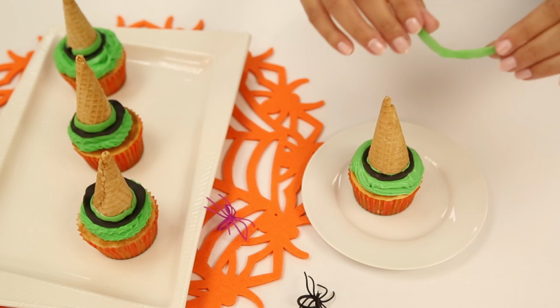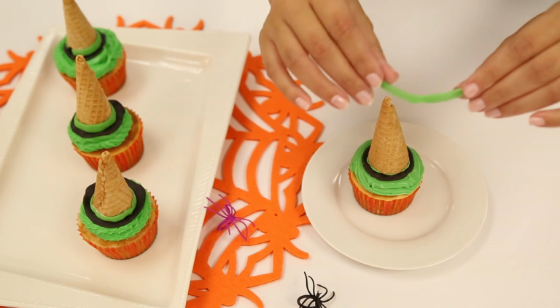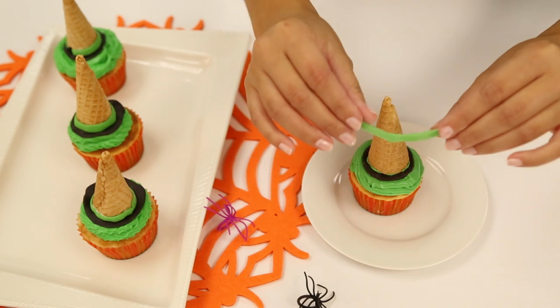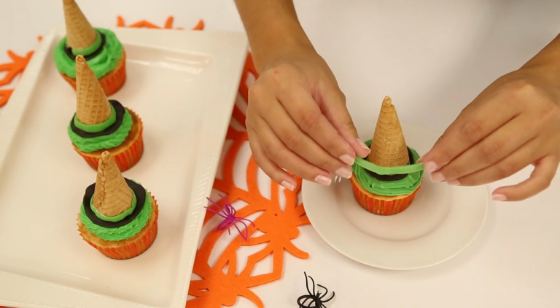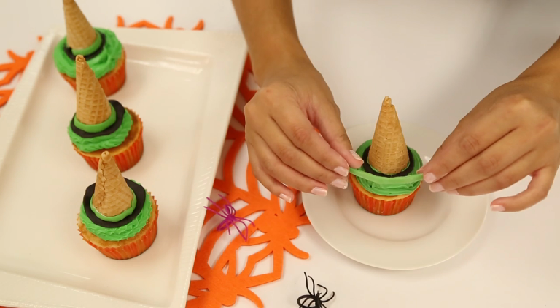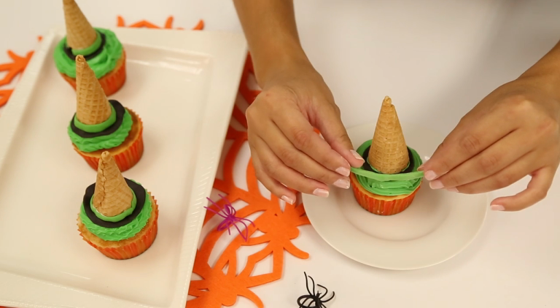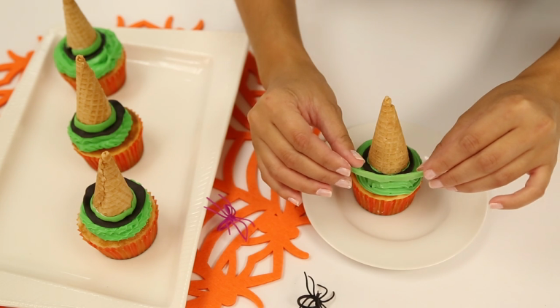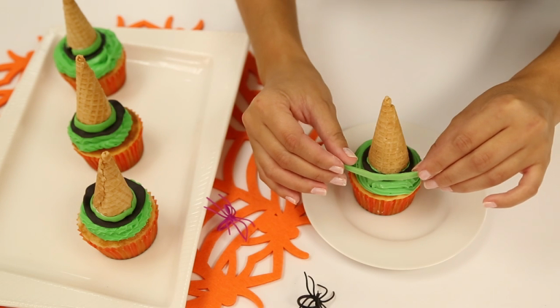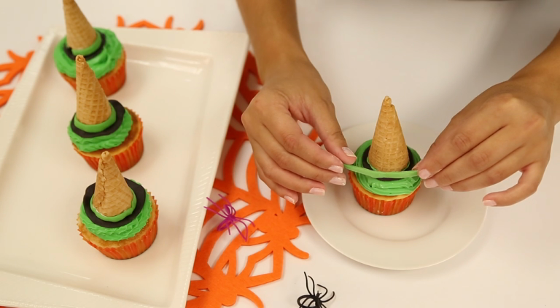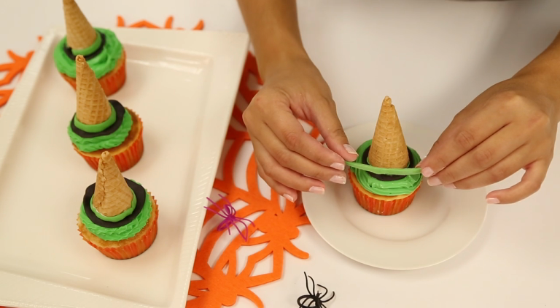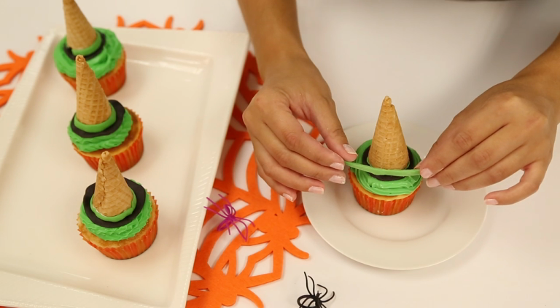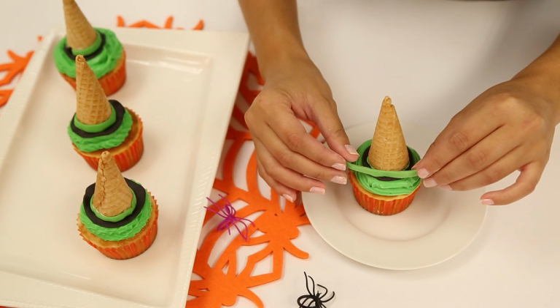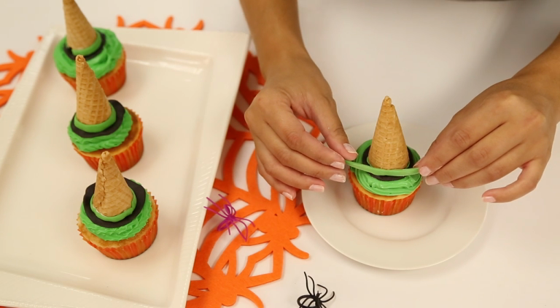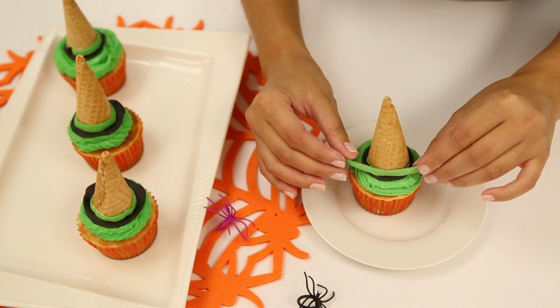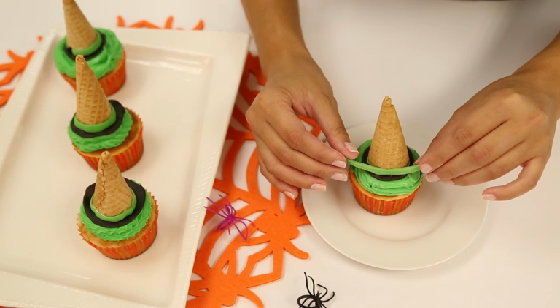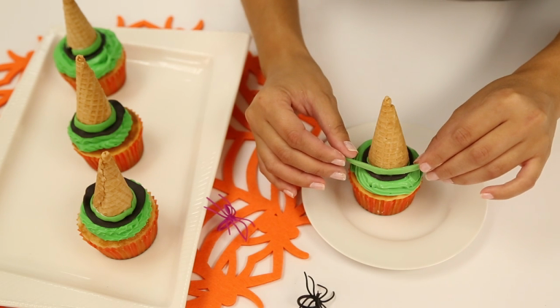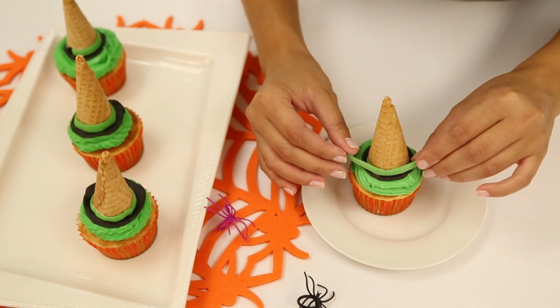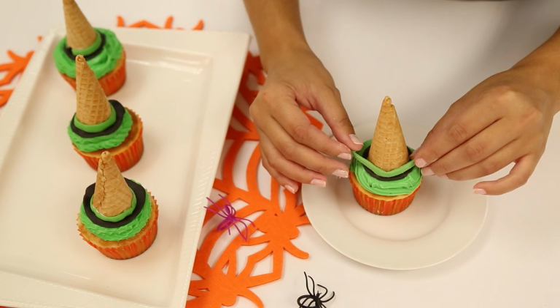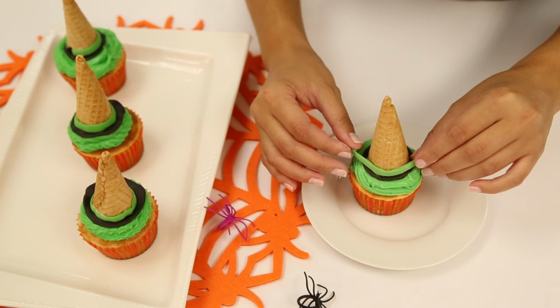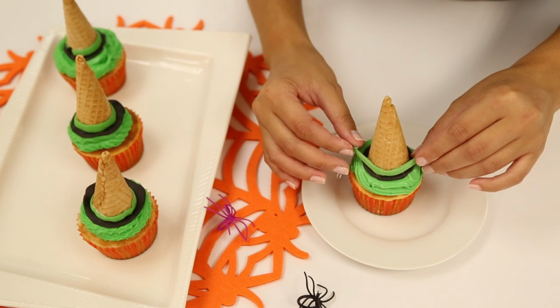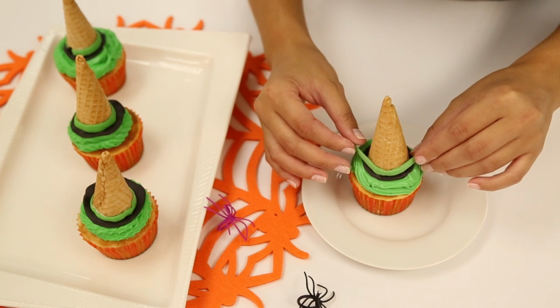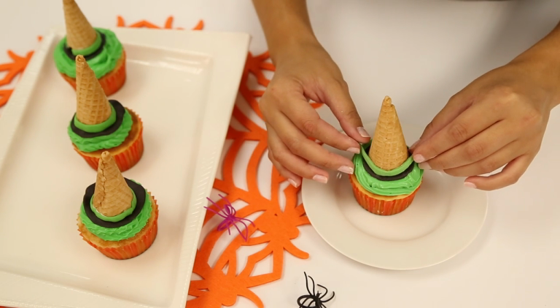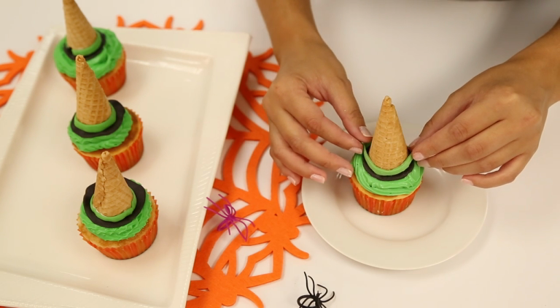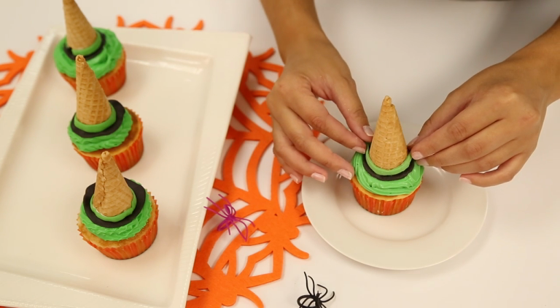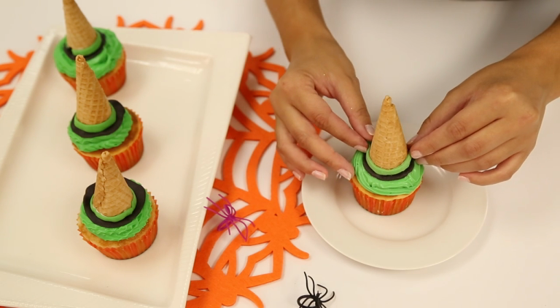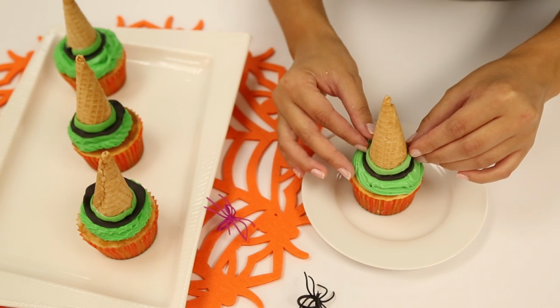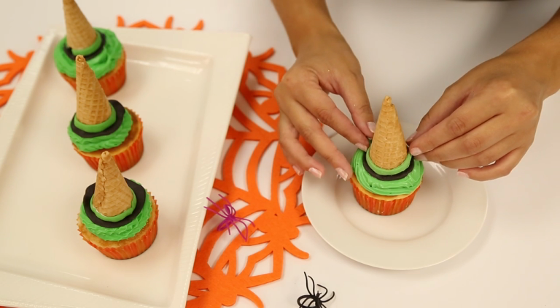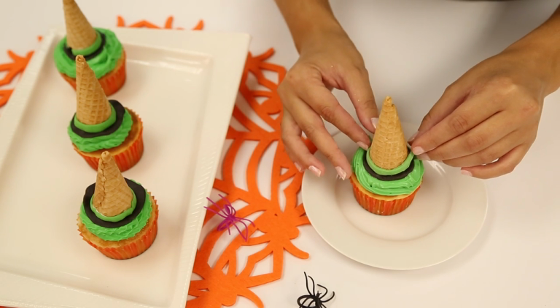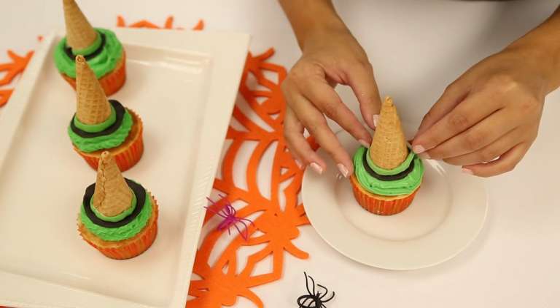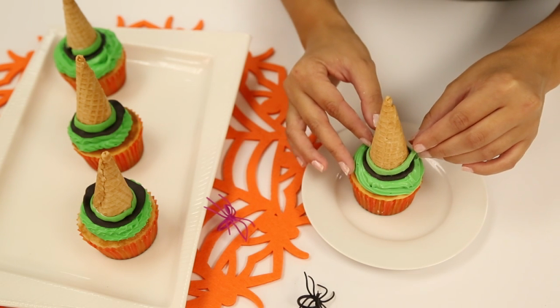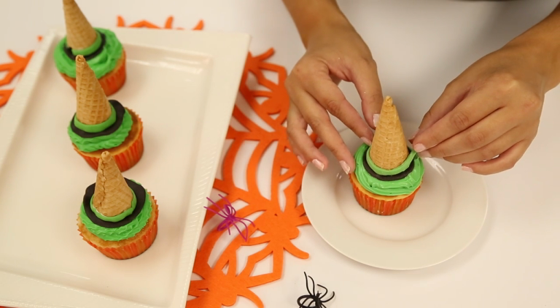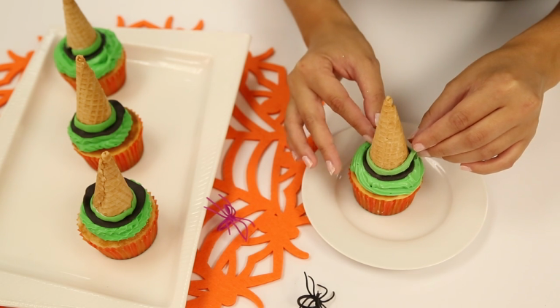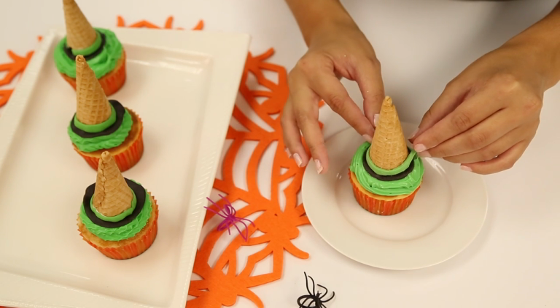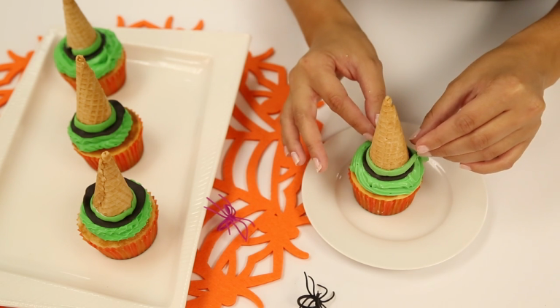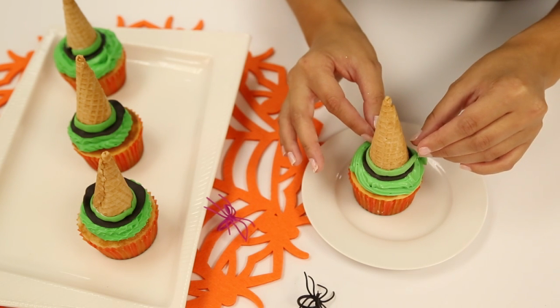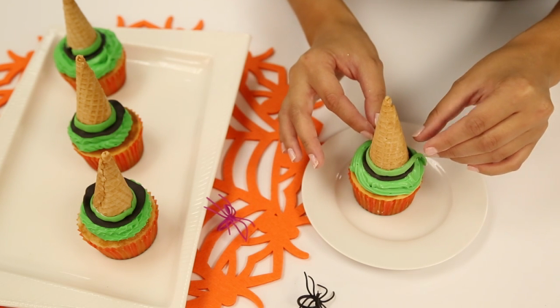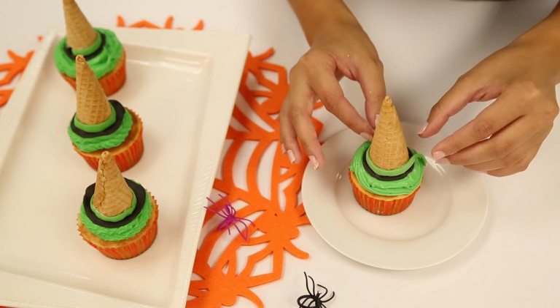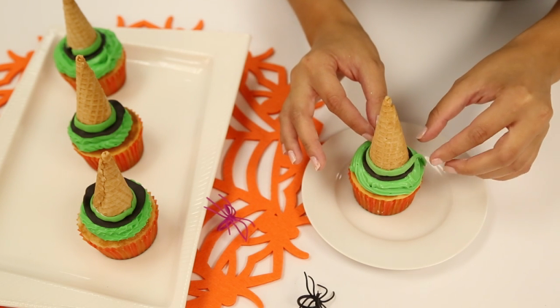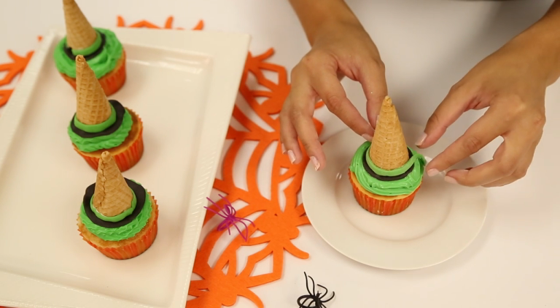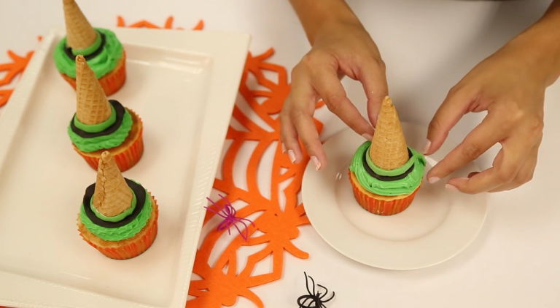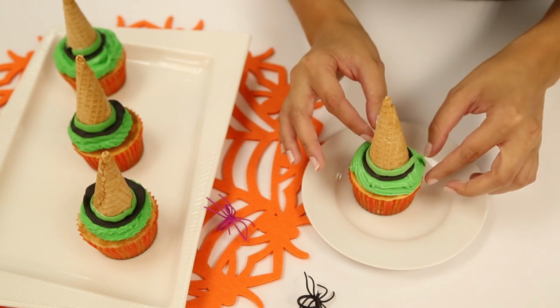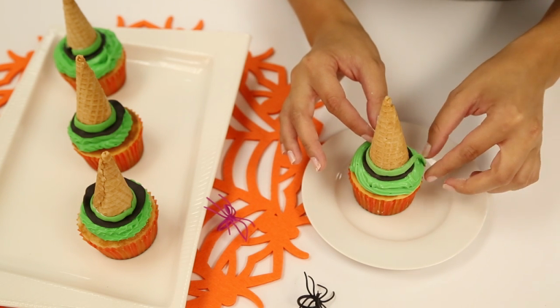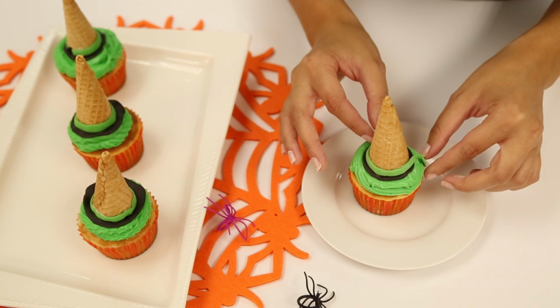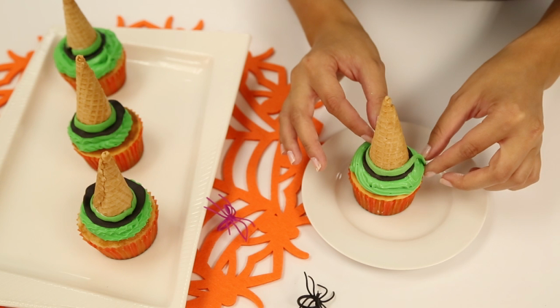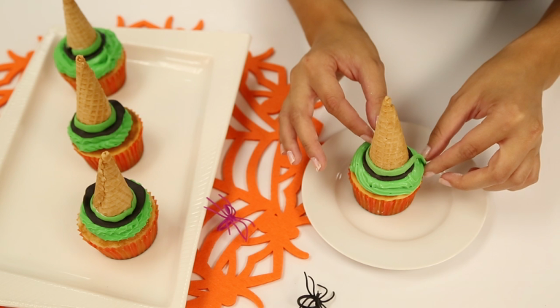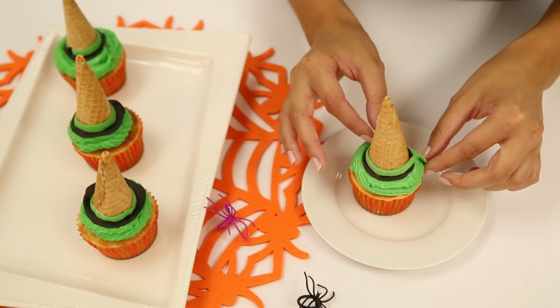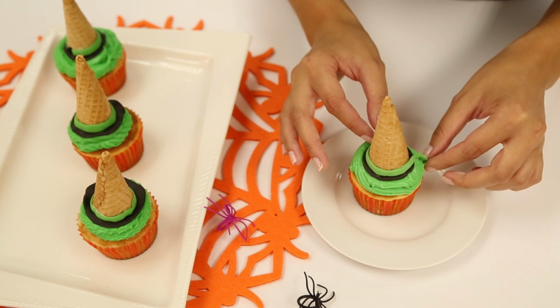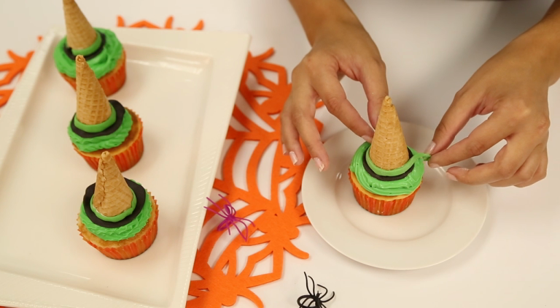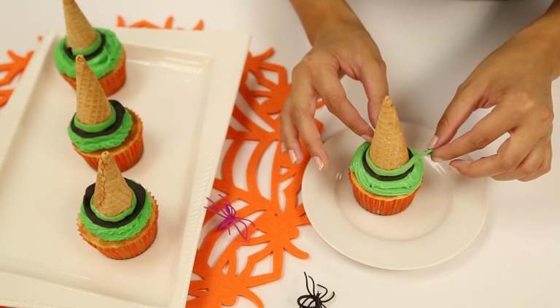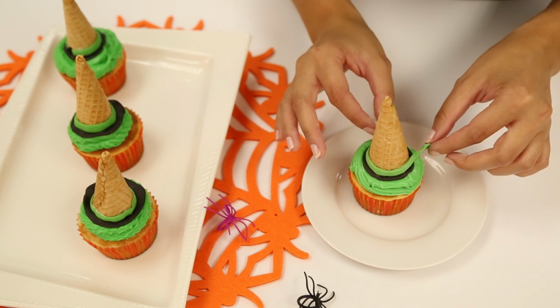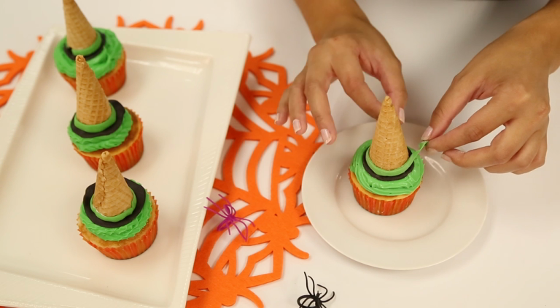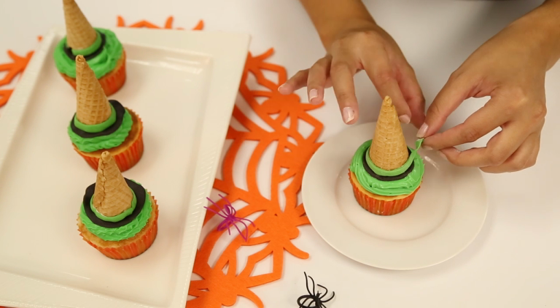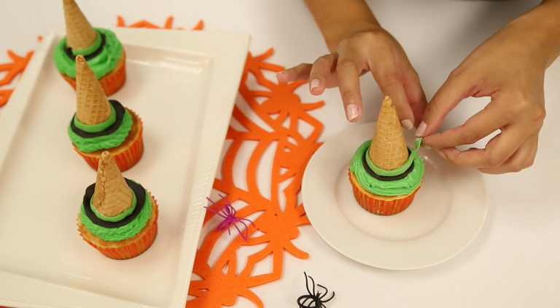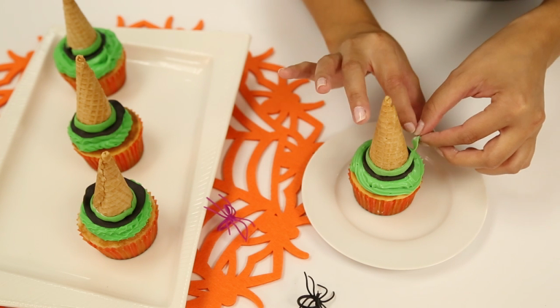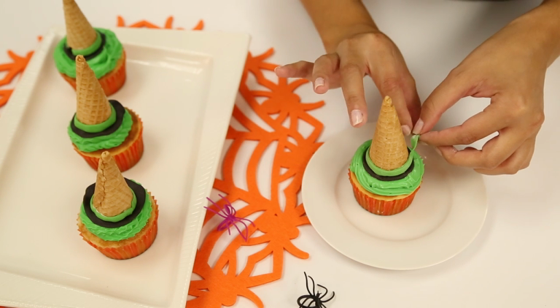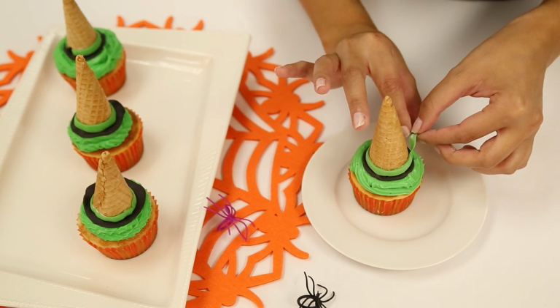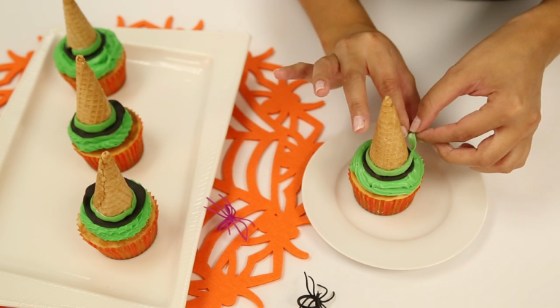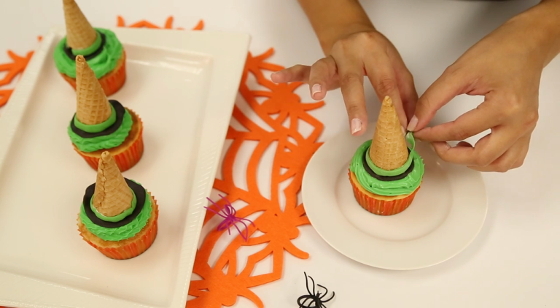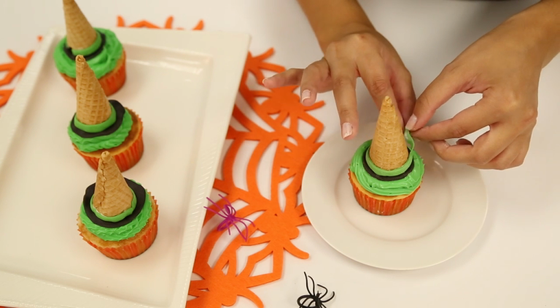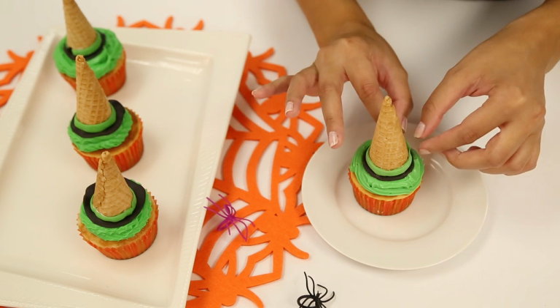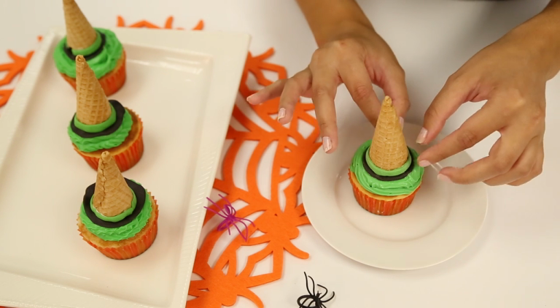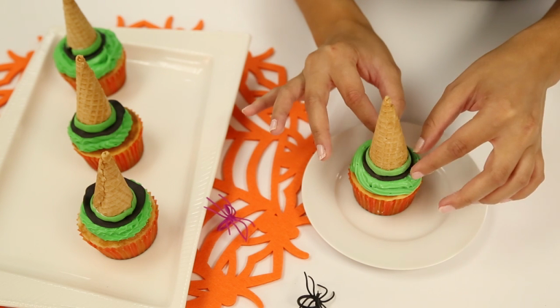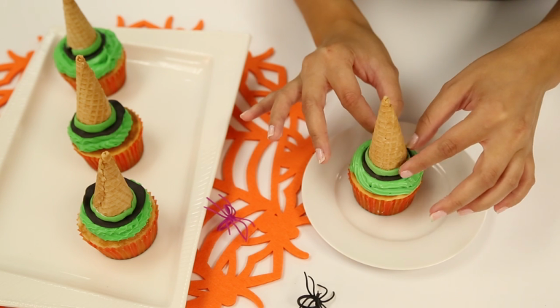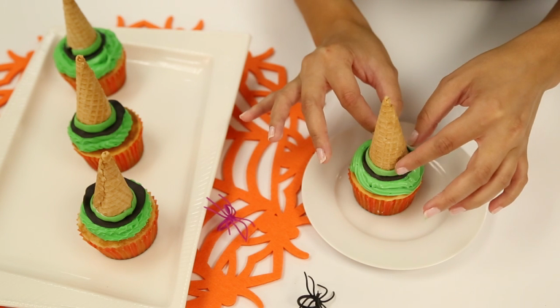Last but not least, take a strip of your green fondant and wrap it around the cone, making that nice little detail of a witch's hat.